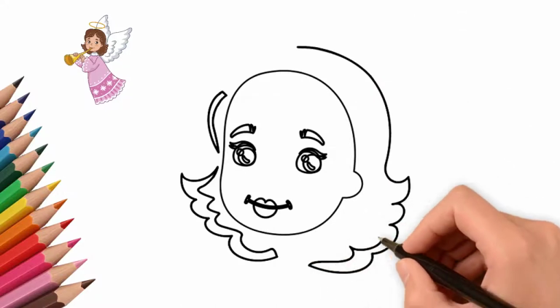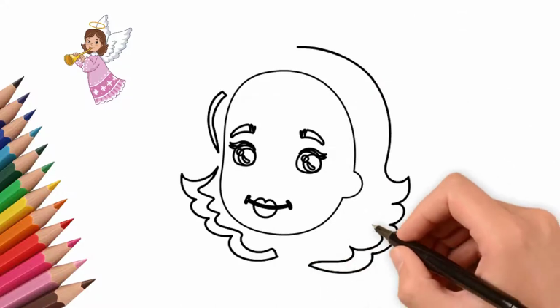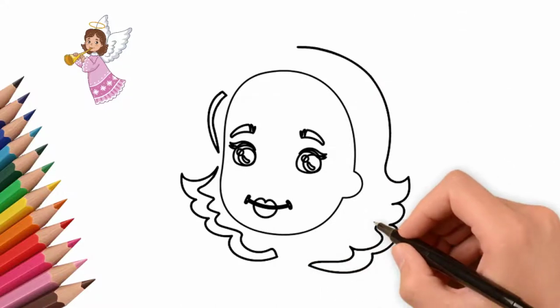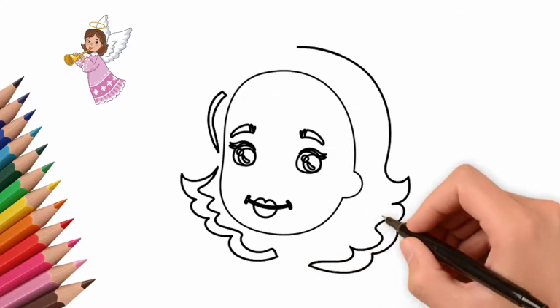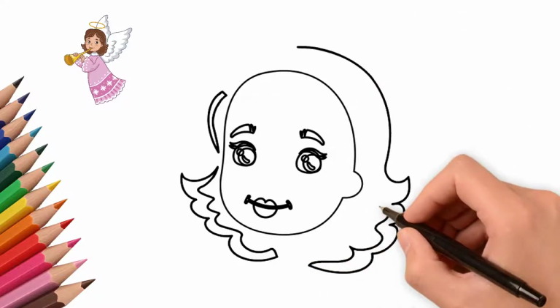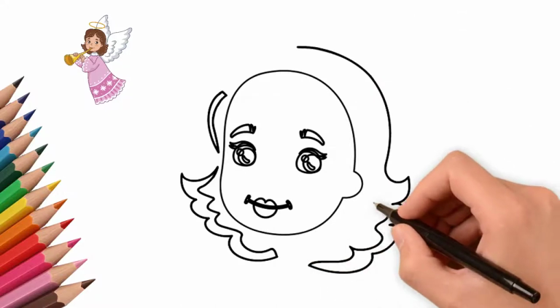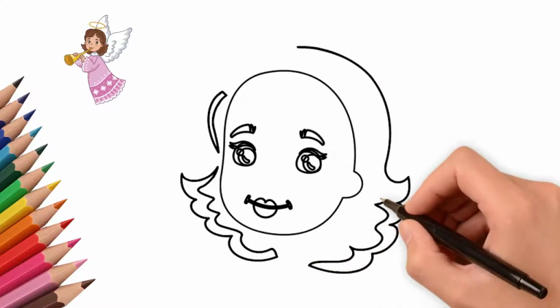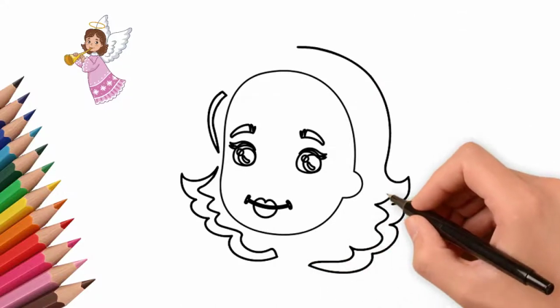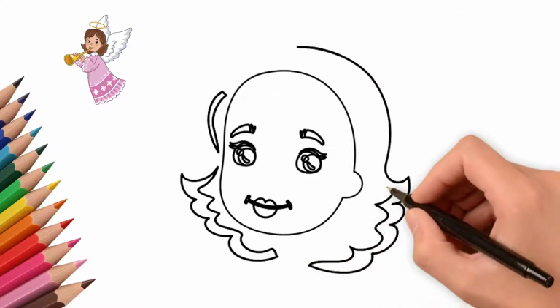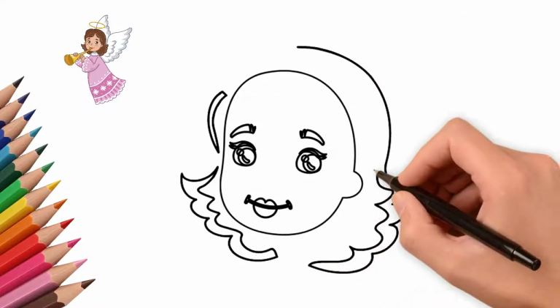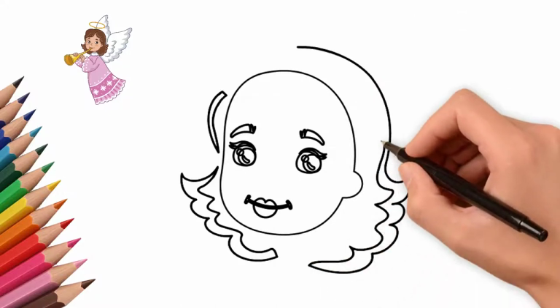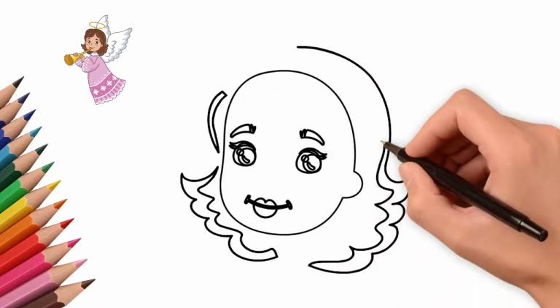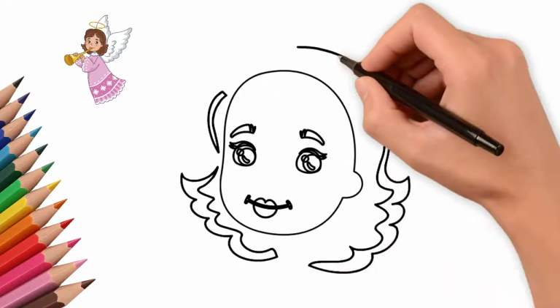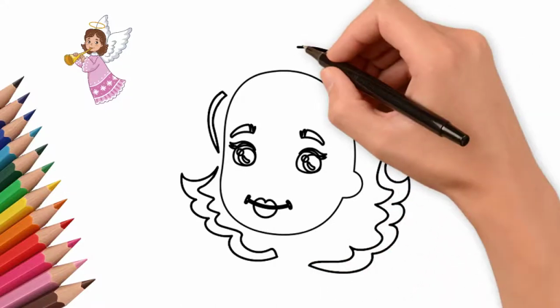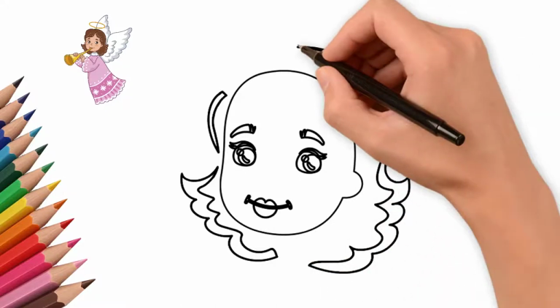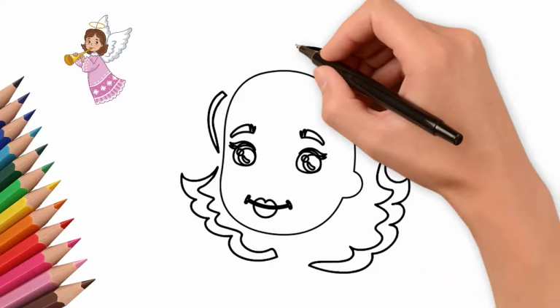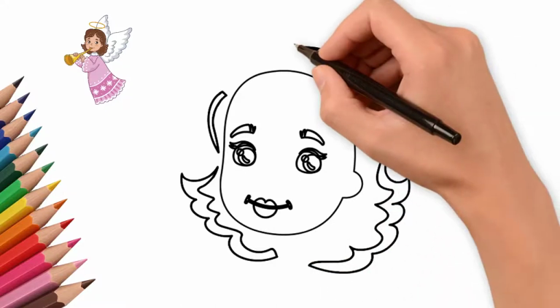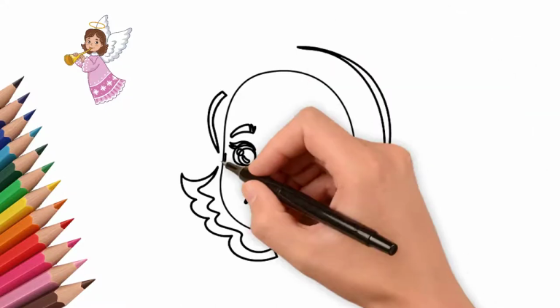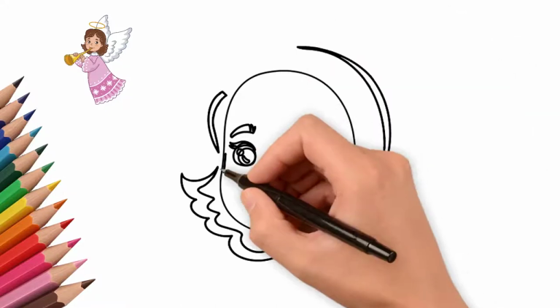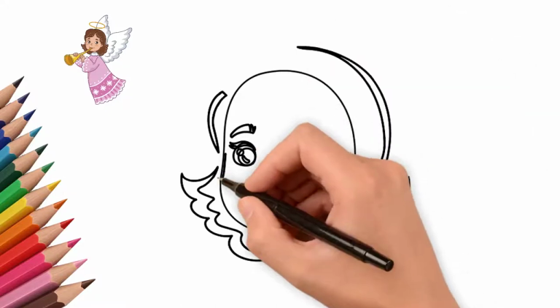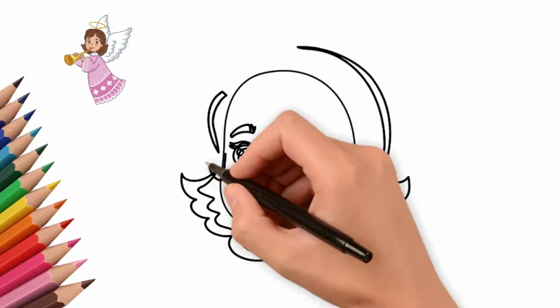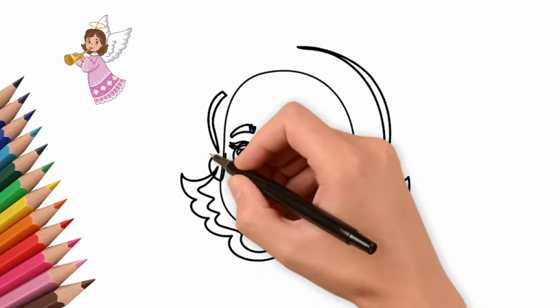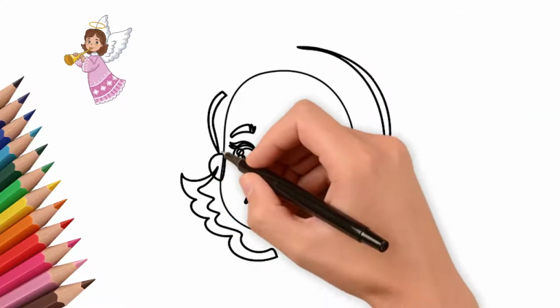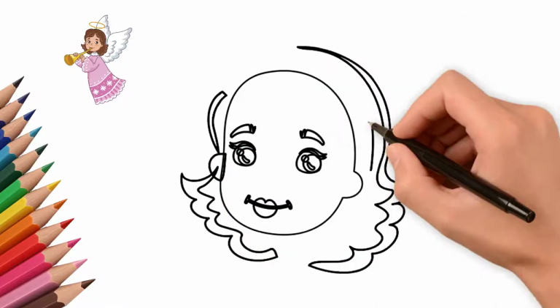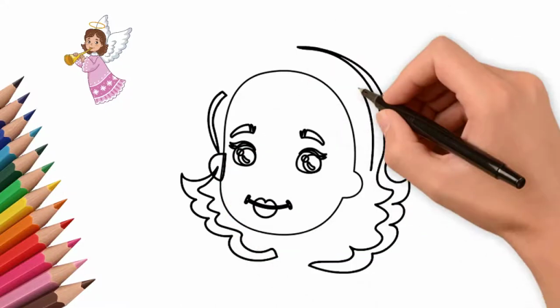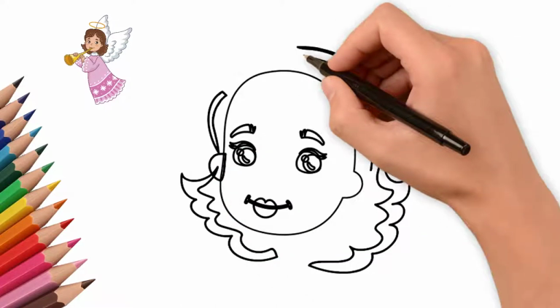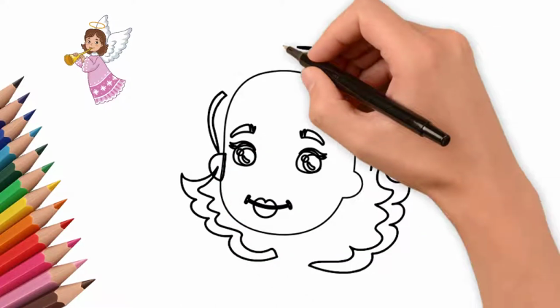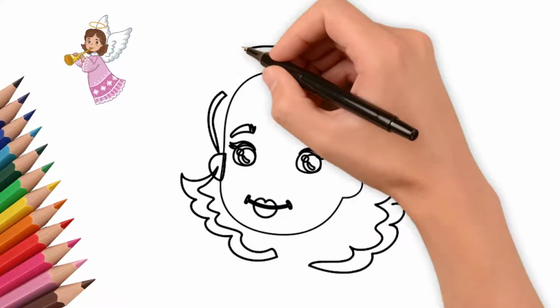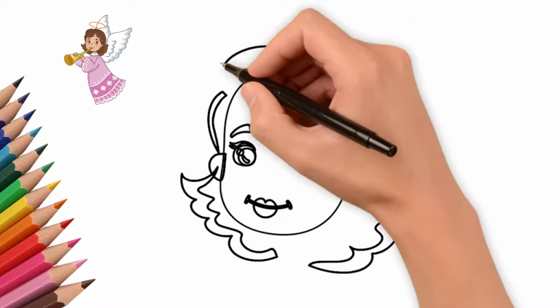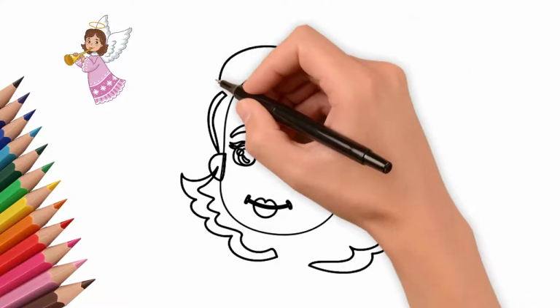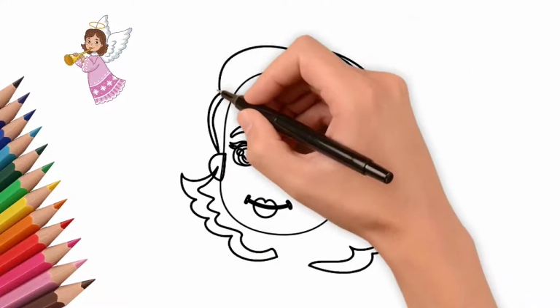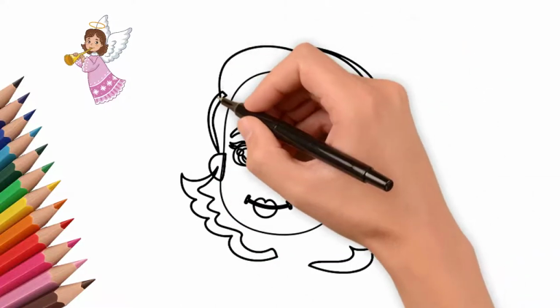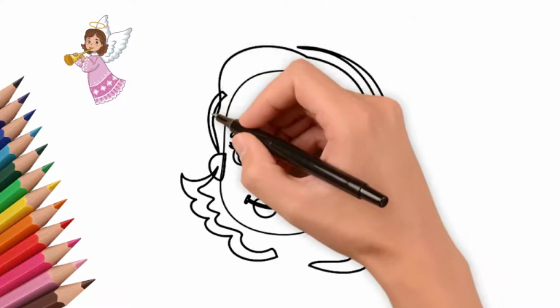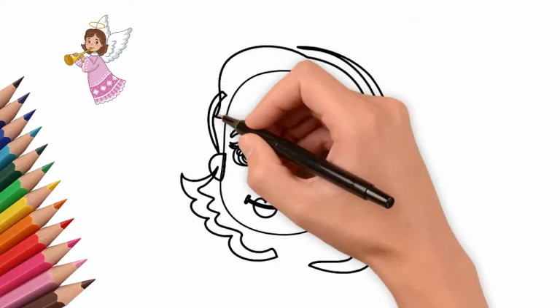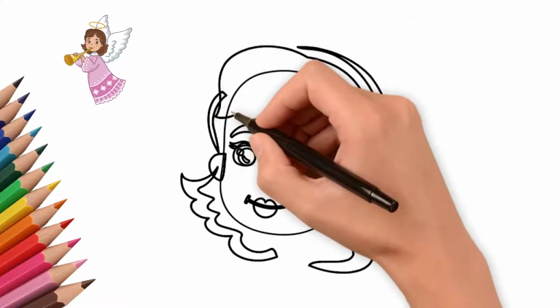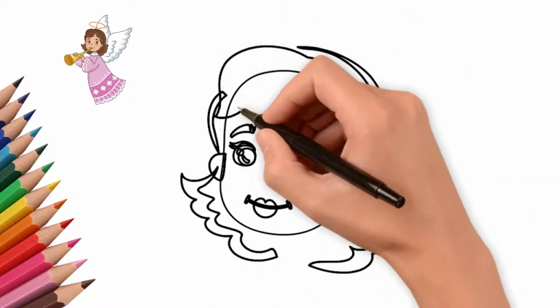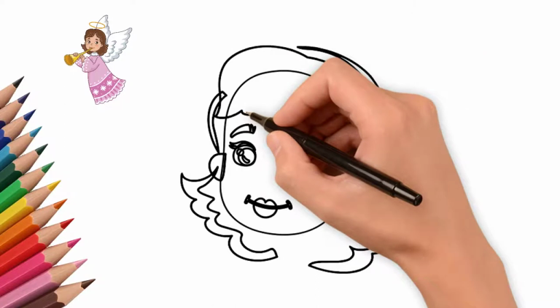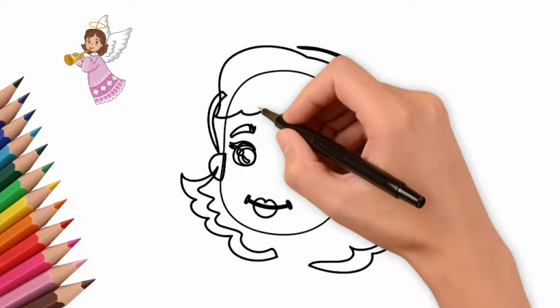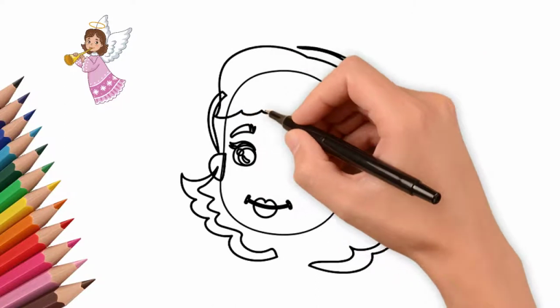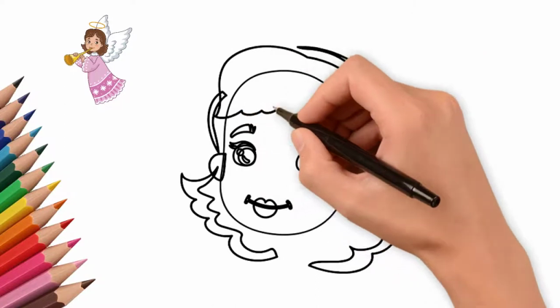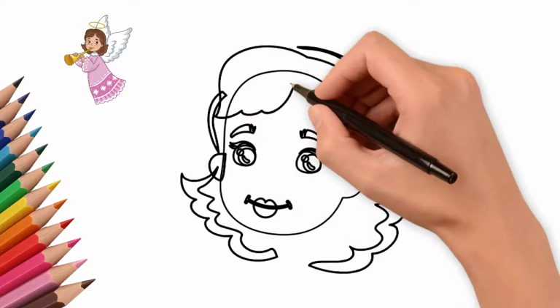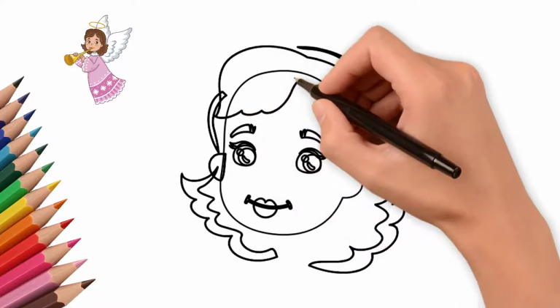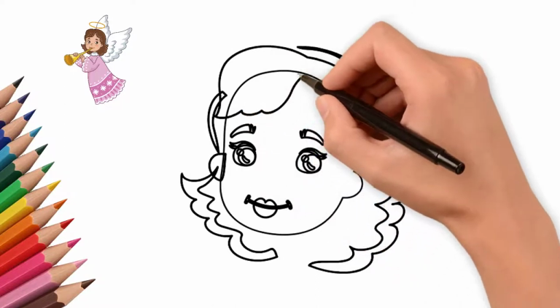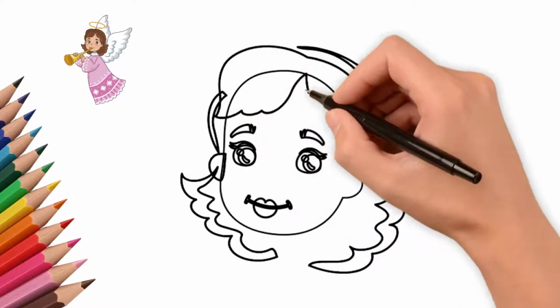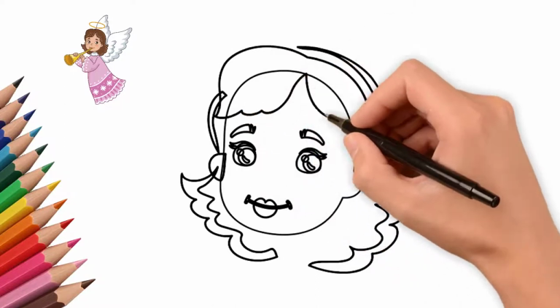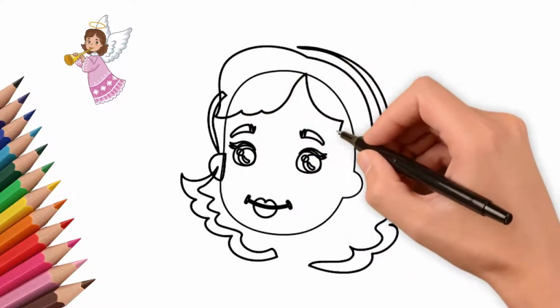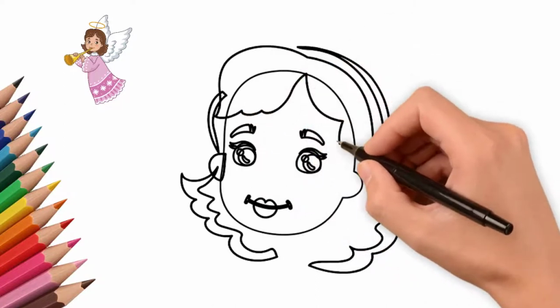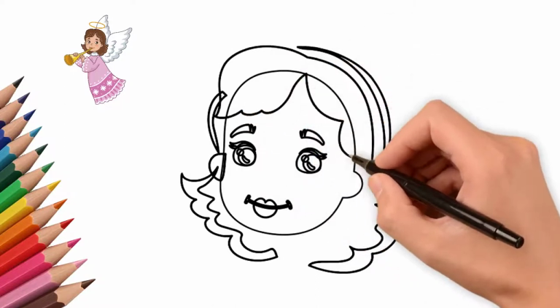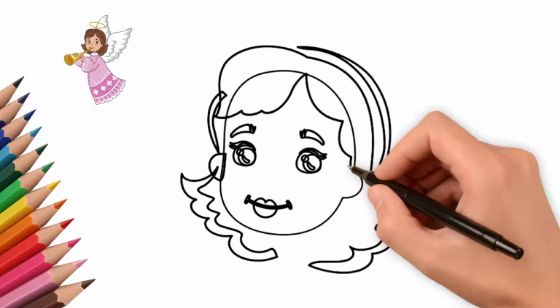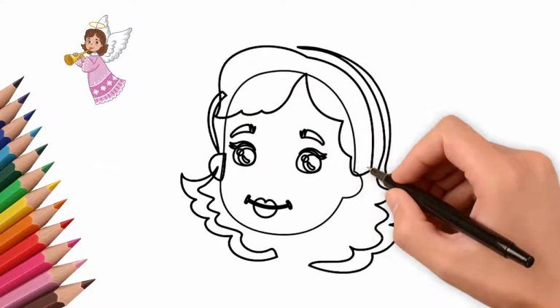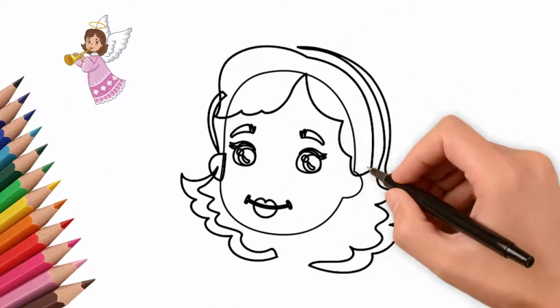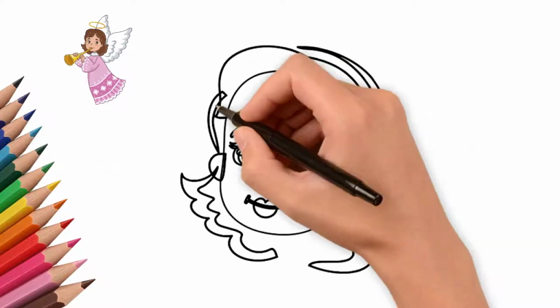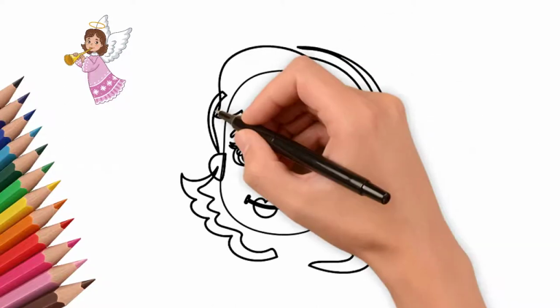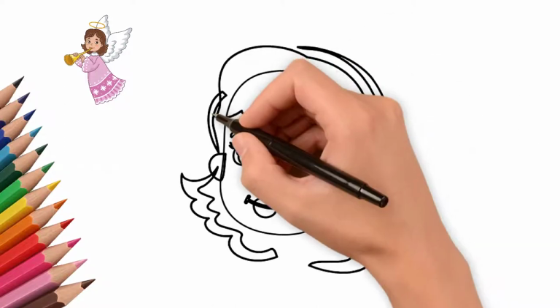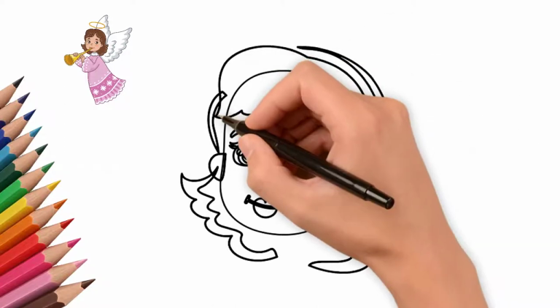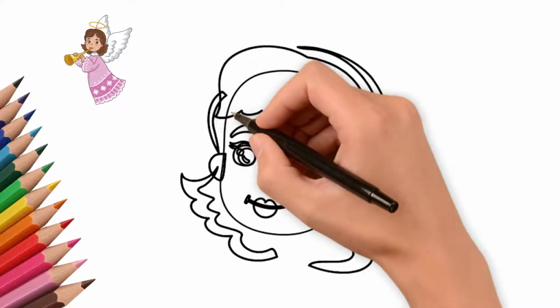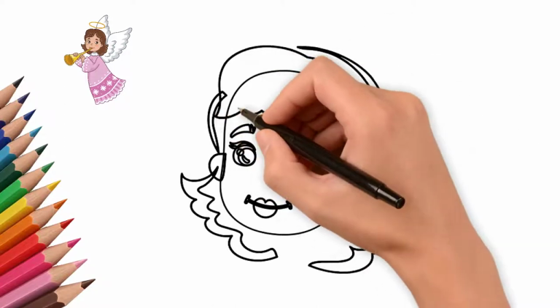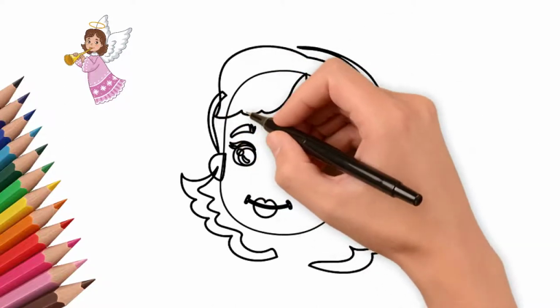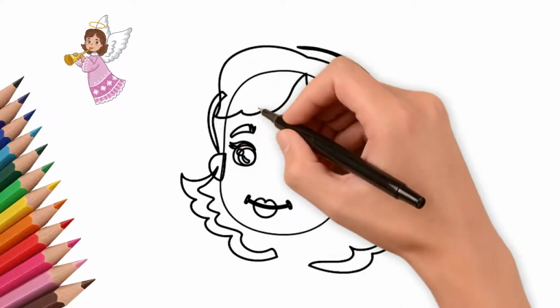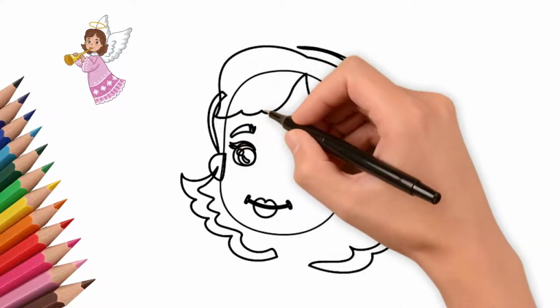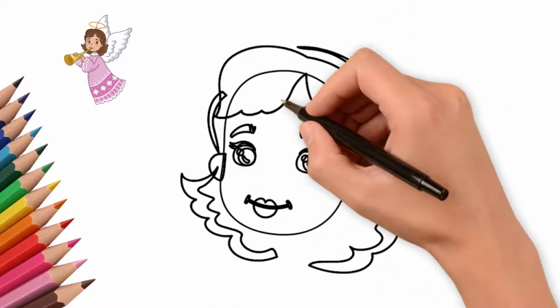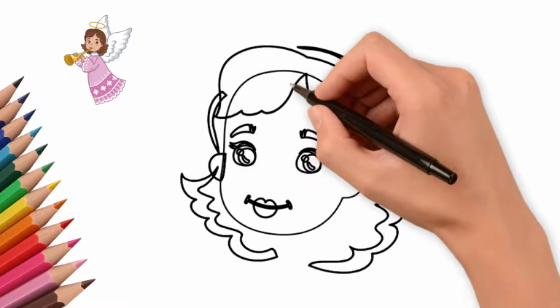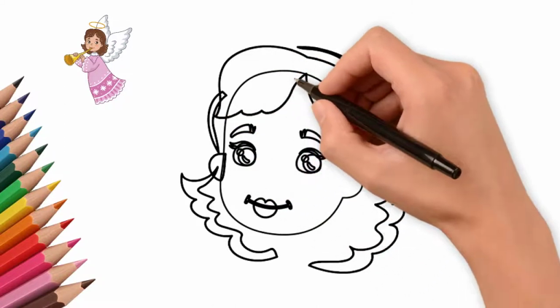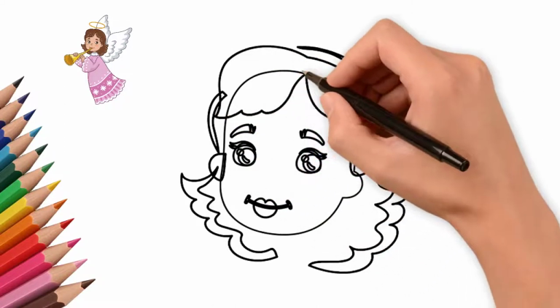Next, draw the hair of our angel. It waves around the angel's head. We draw a mane in a beautiful angel's hairstyle.